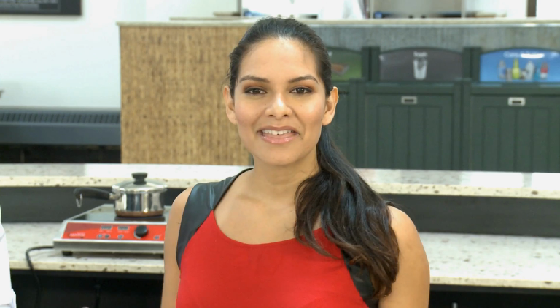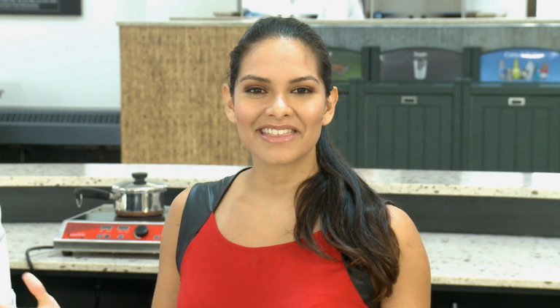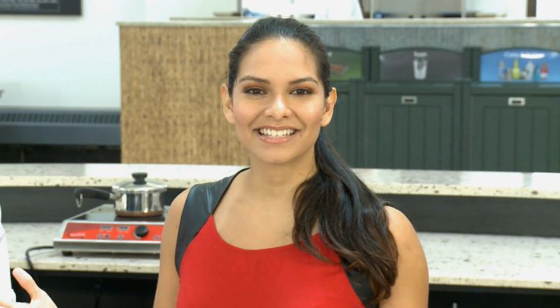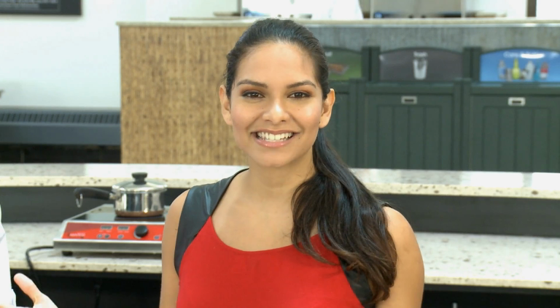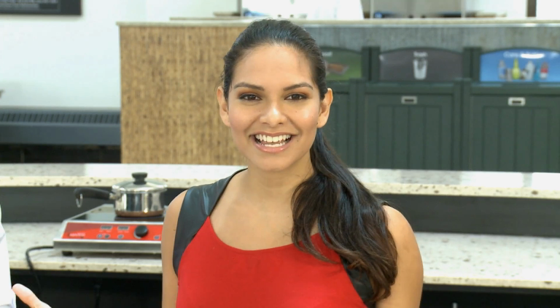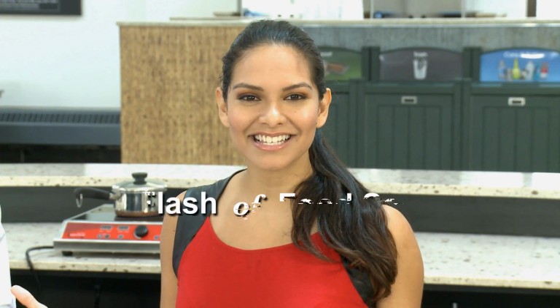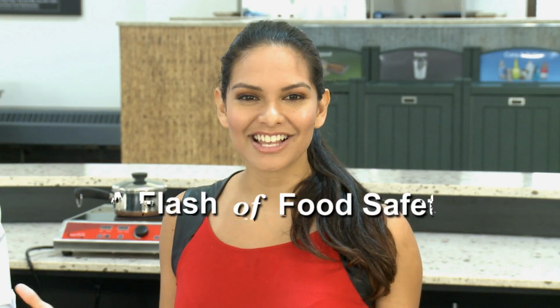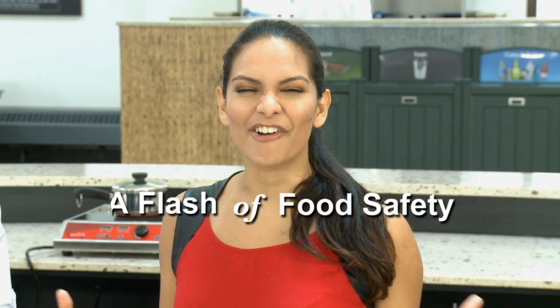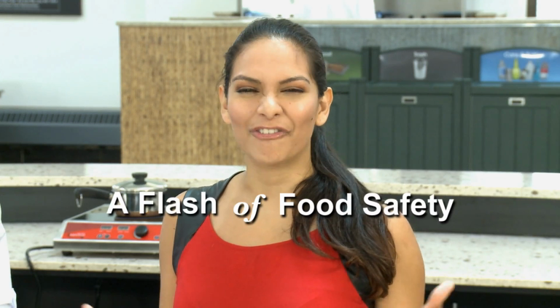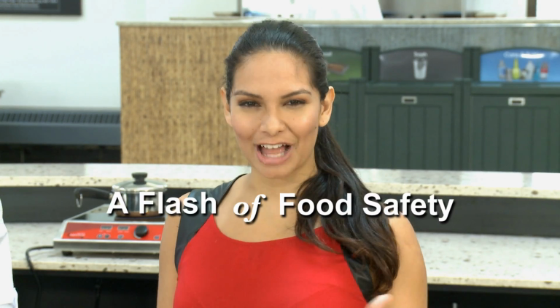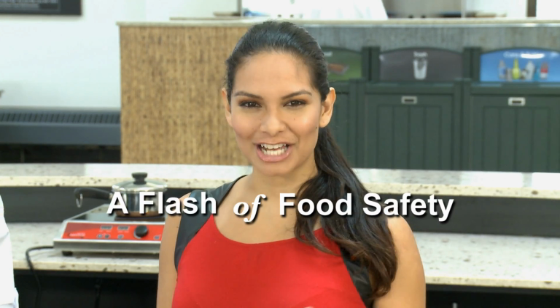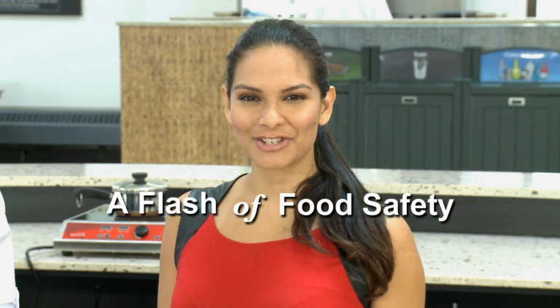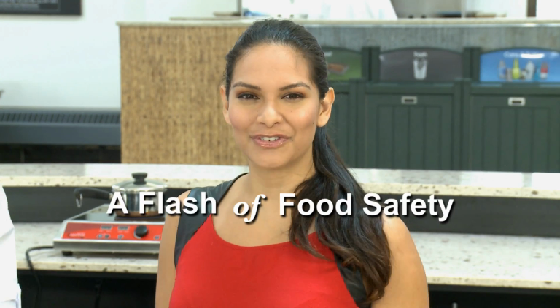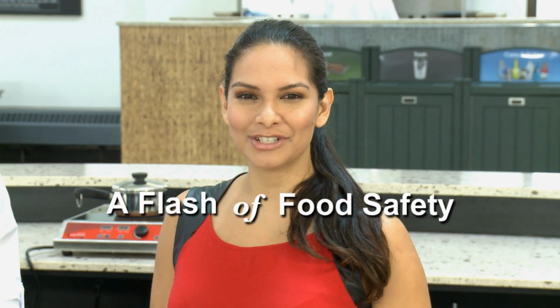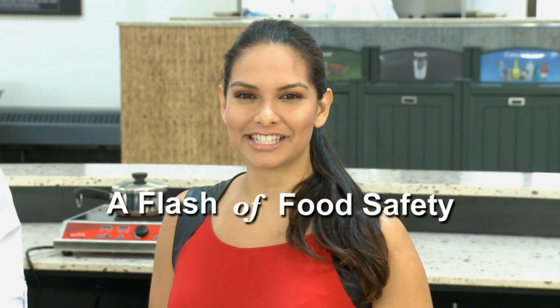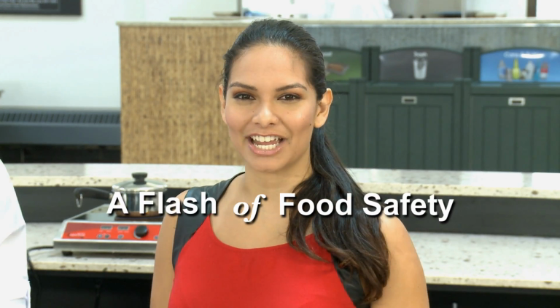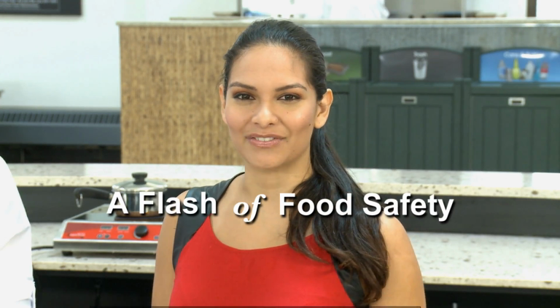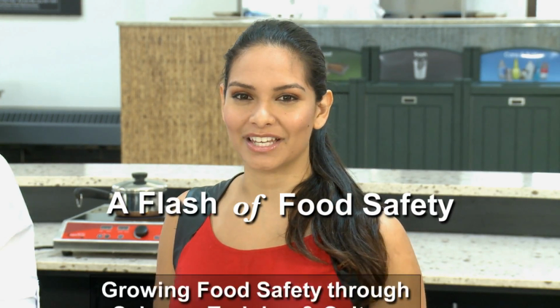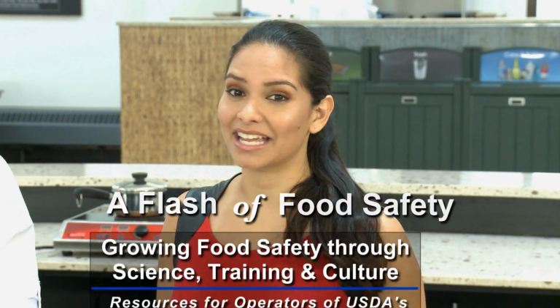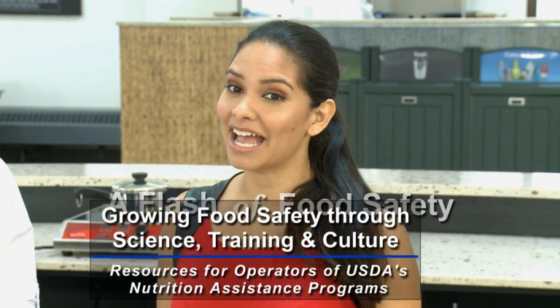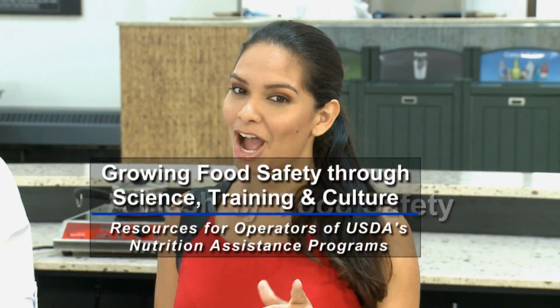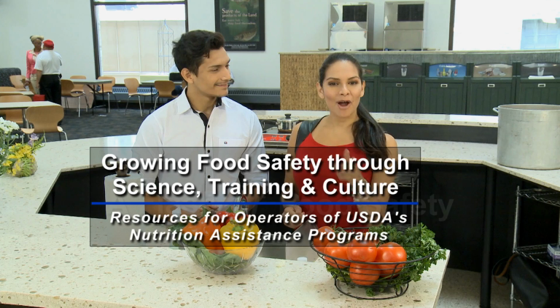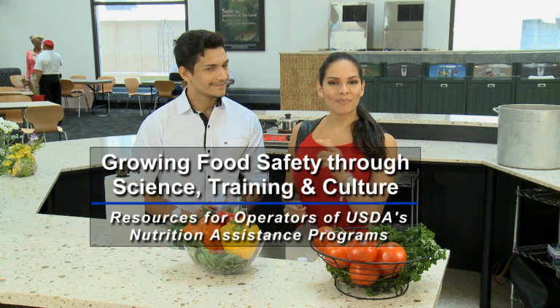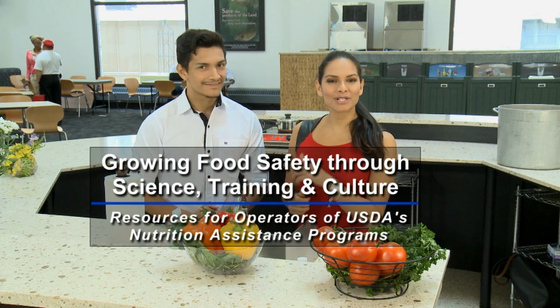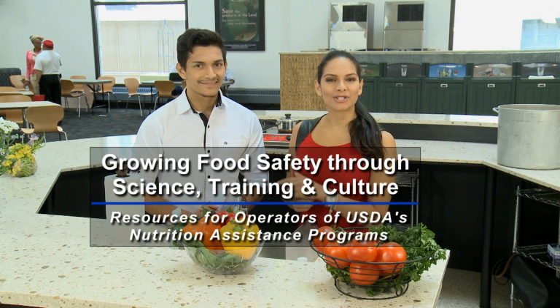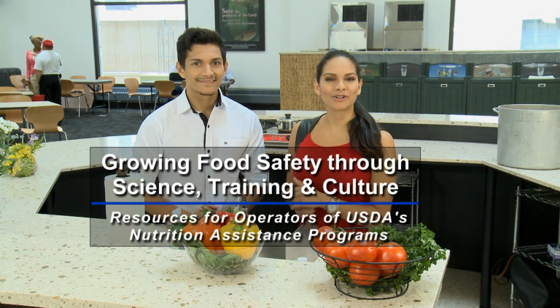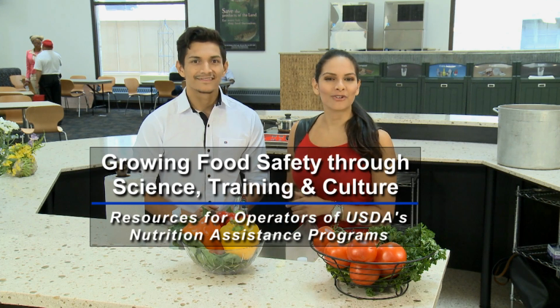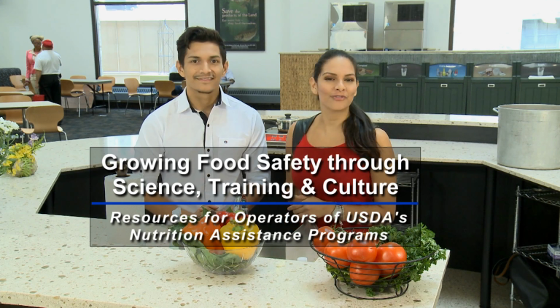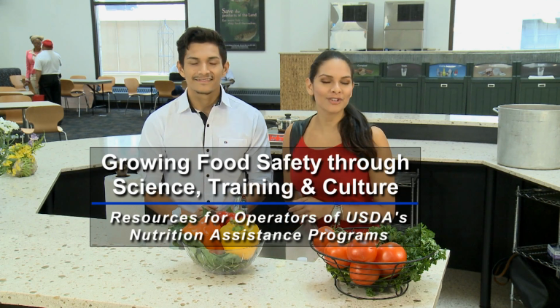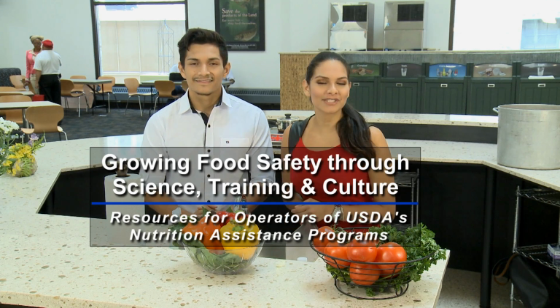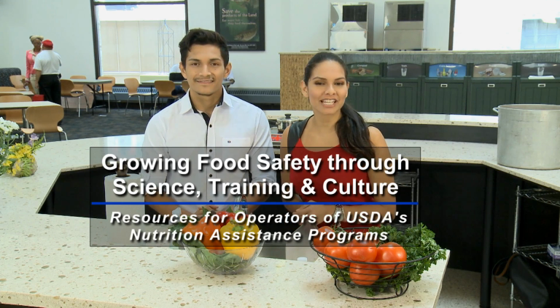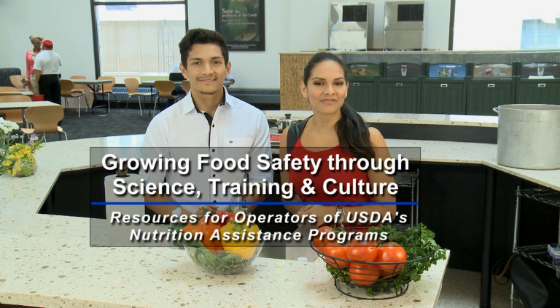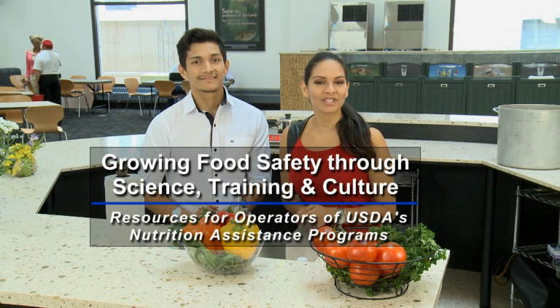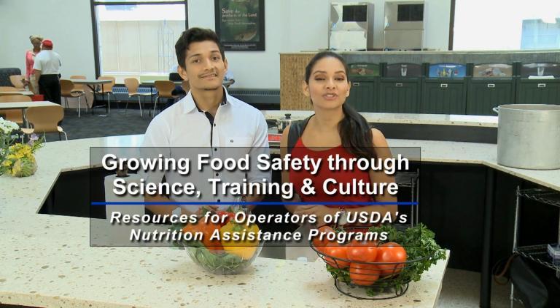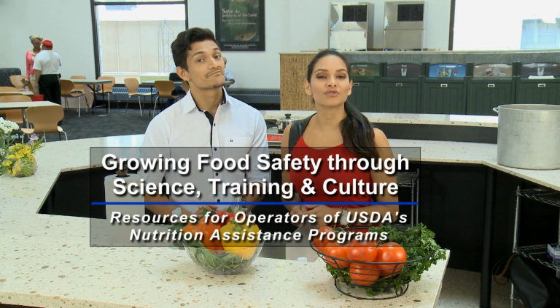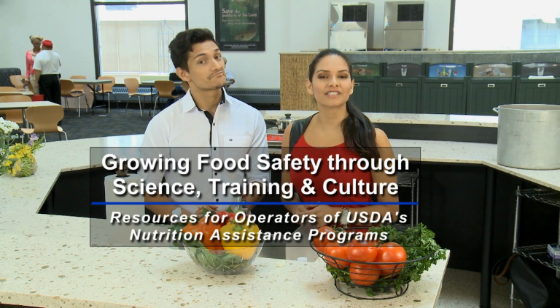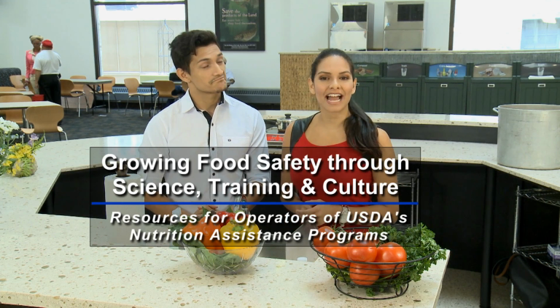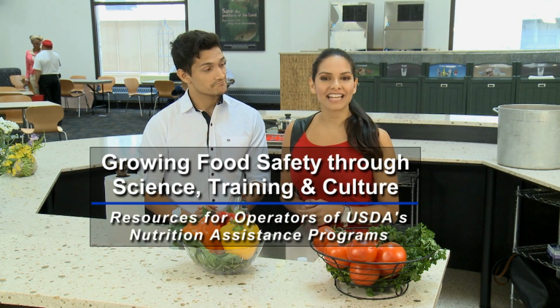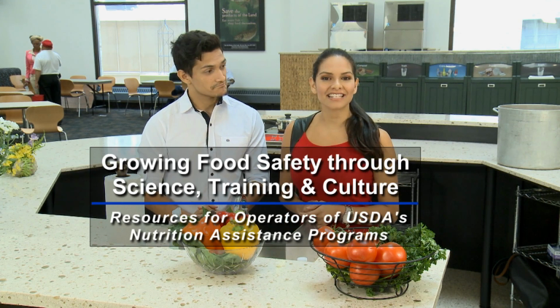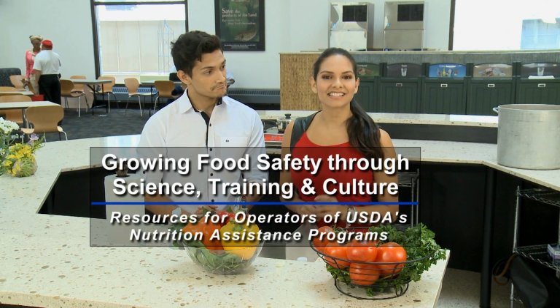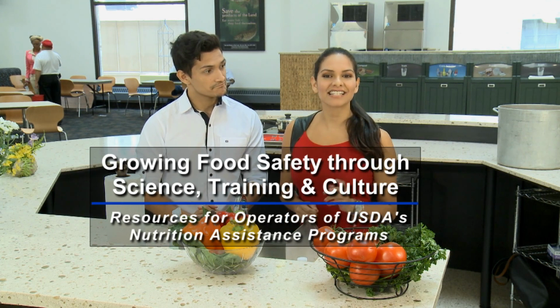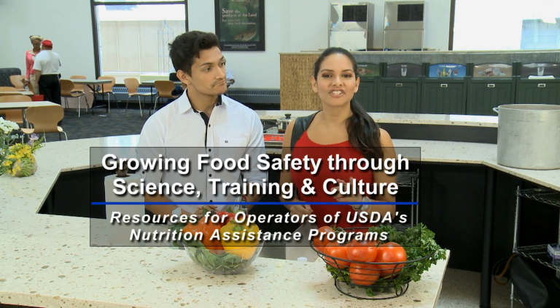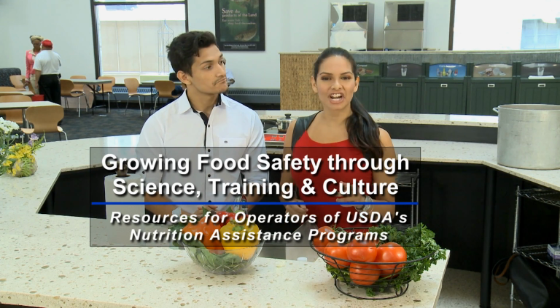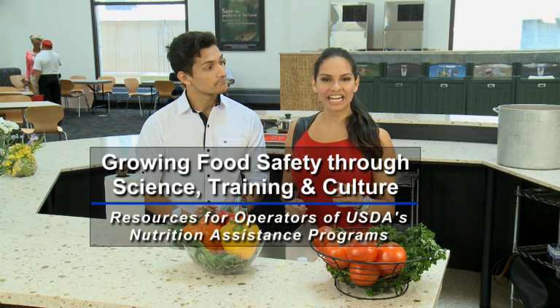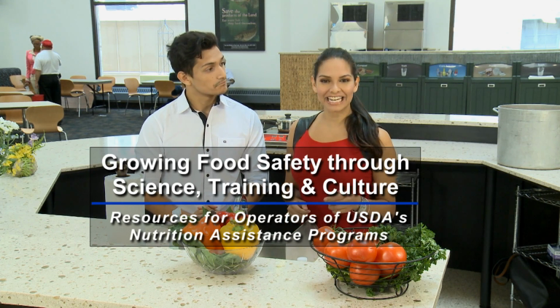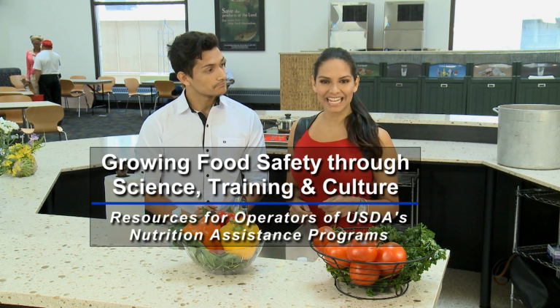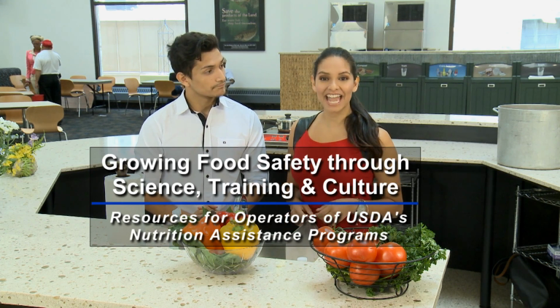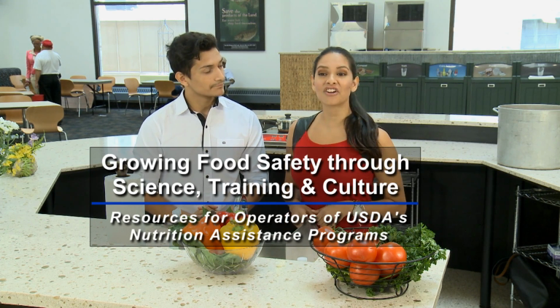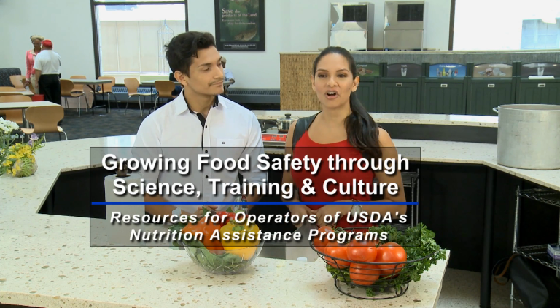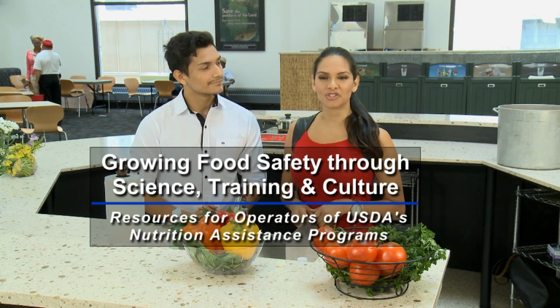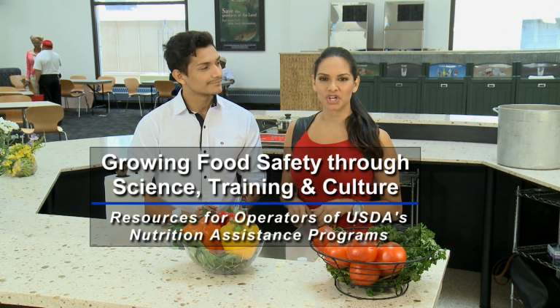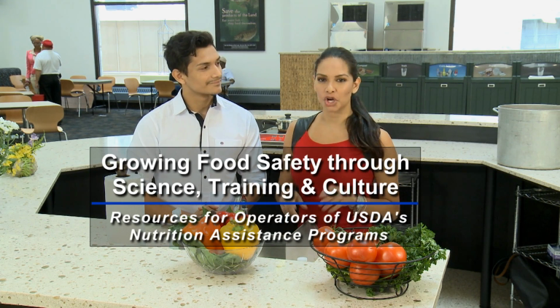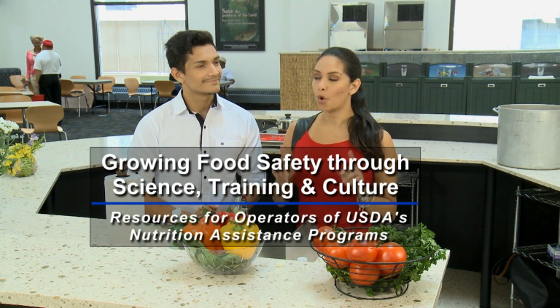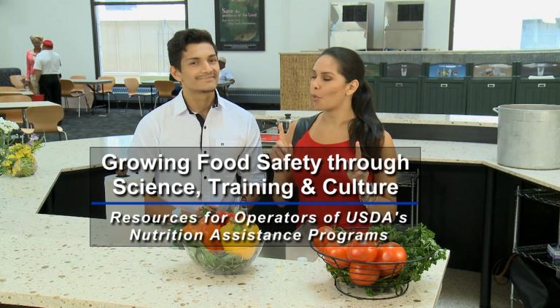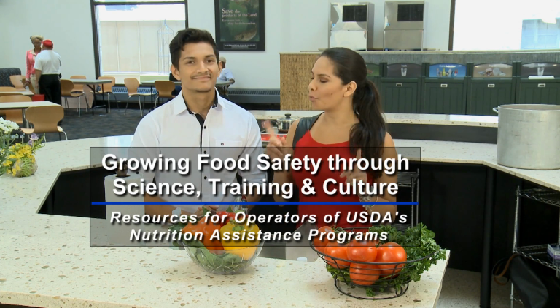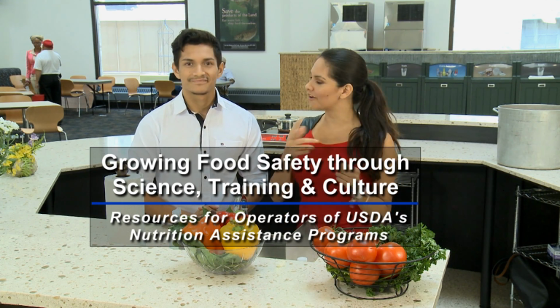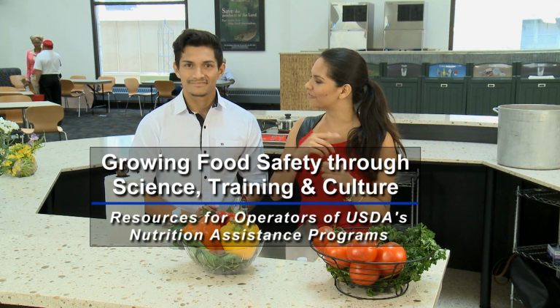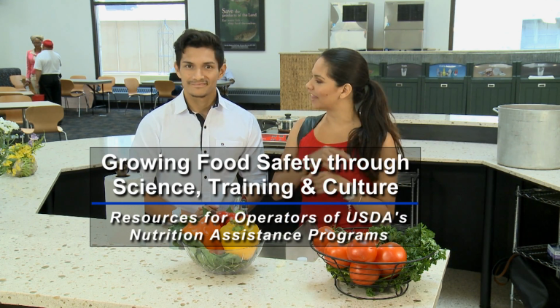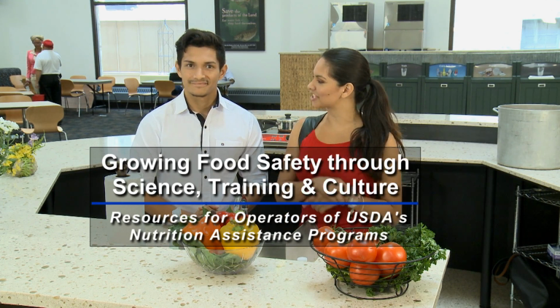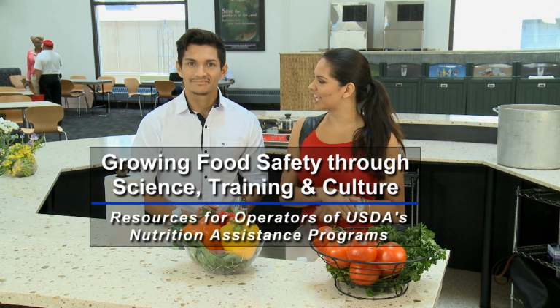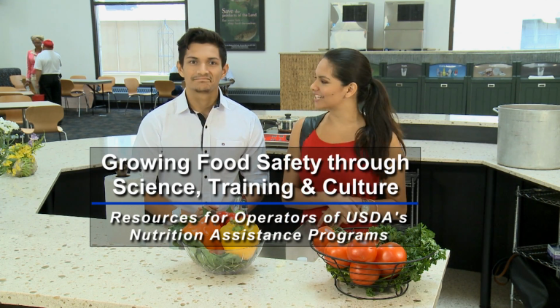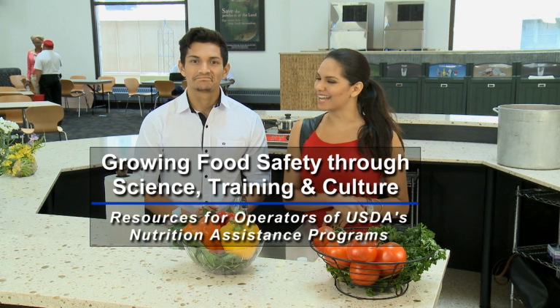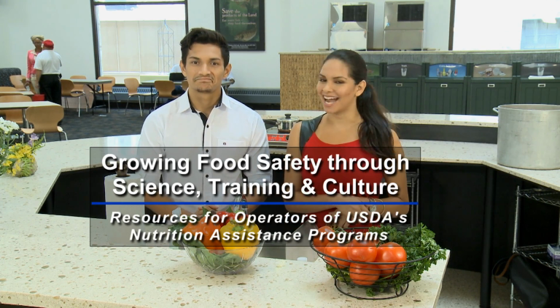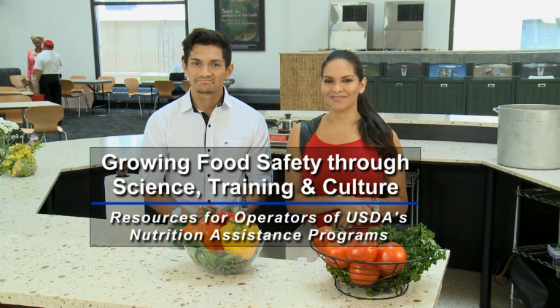This is A Flash of Food Safety, helping to grow food safety through science, training, and culture, one flash at a time.